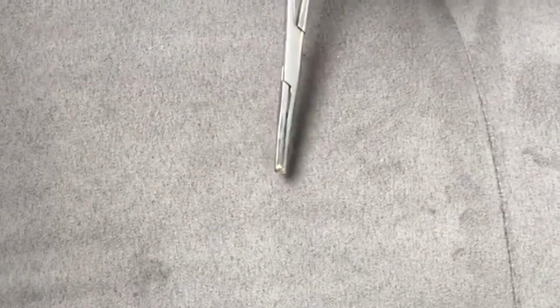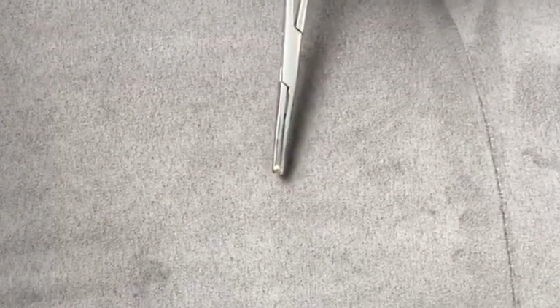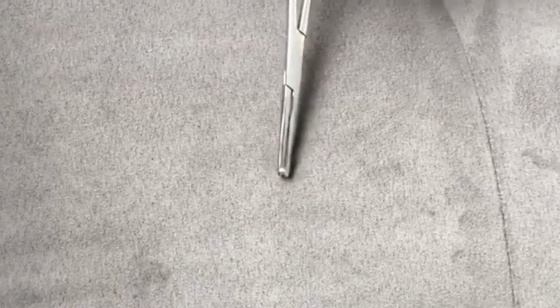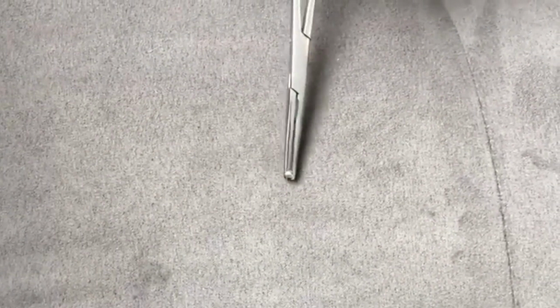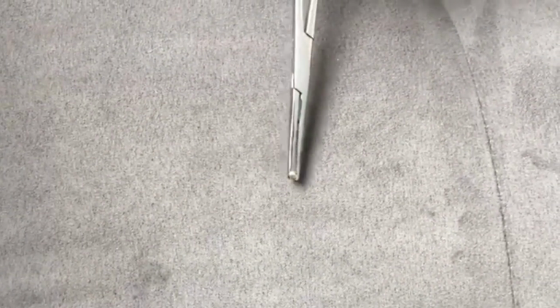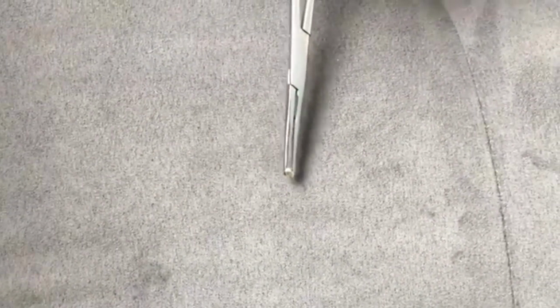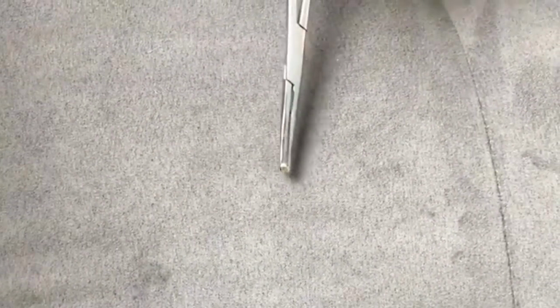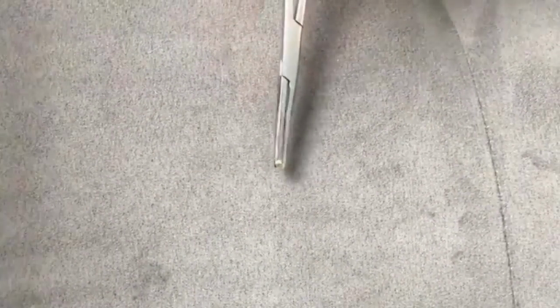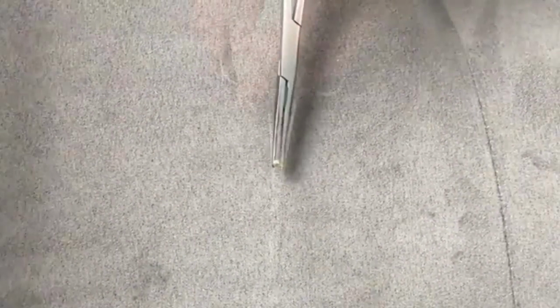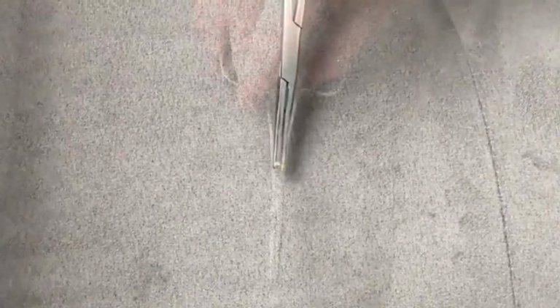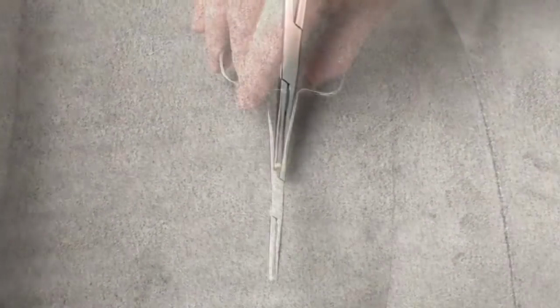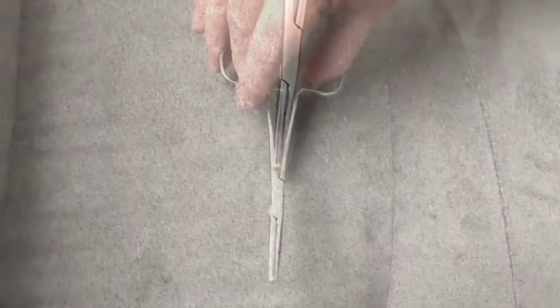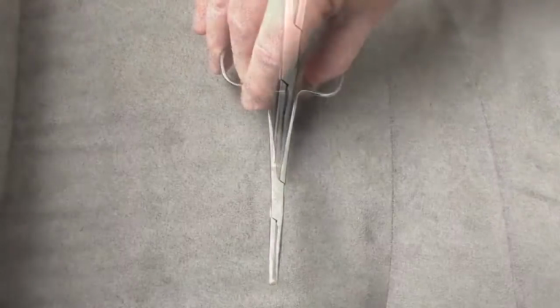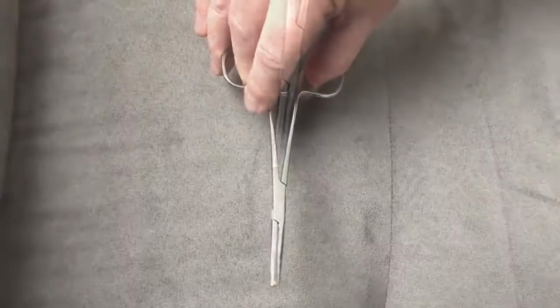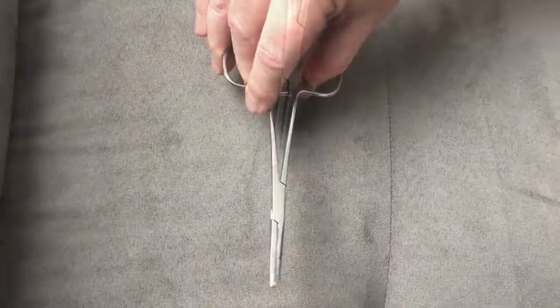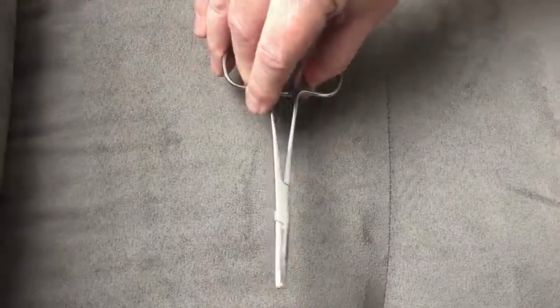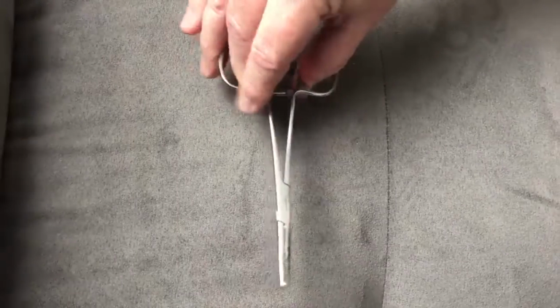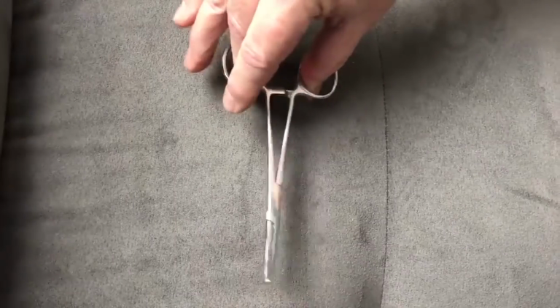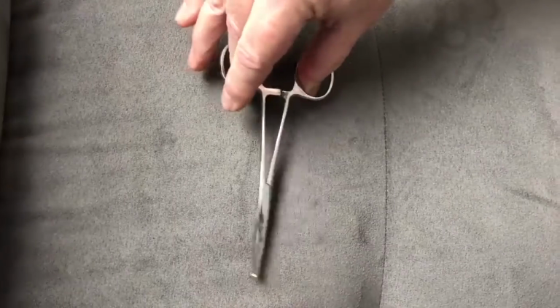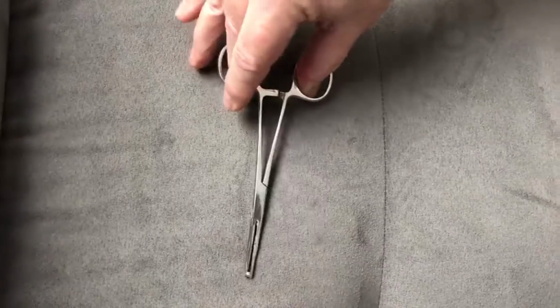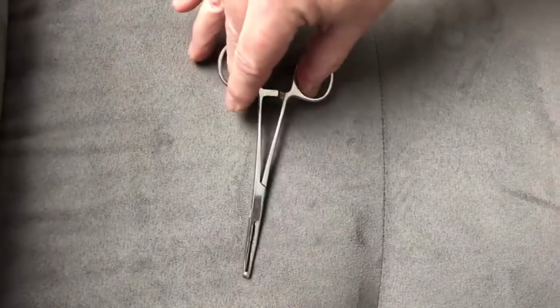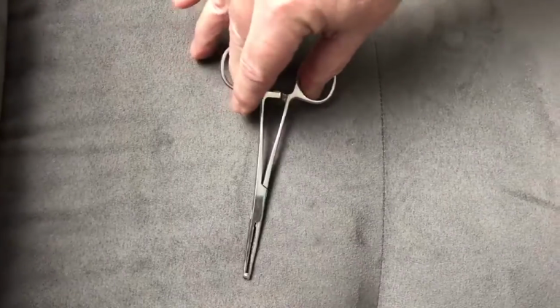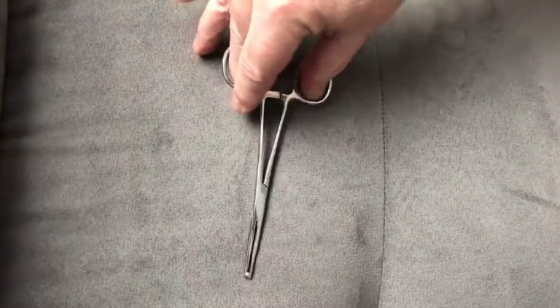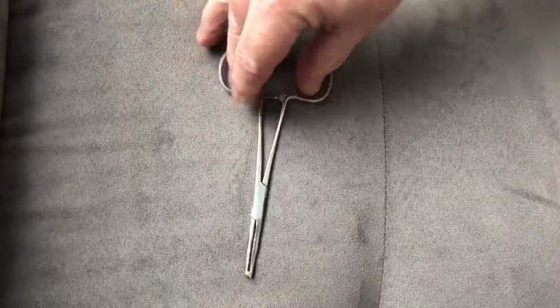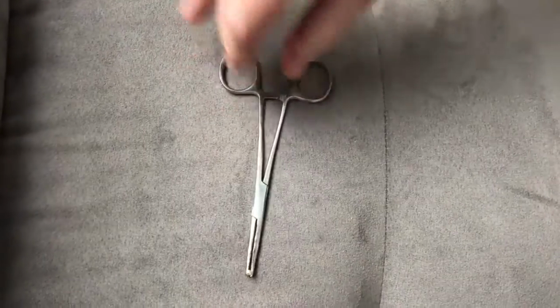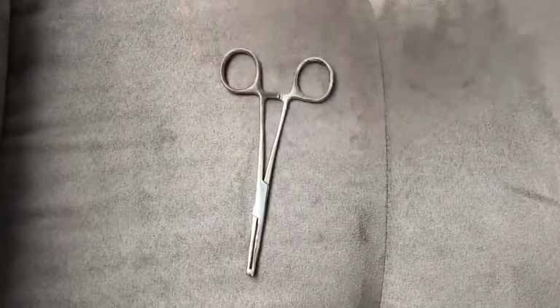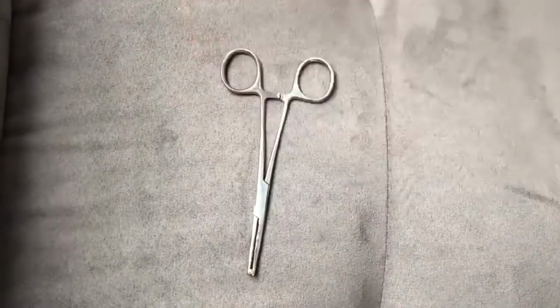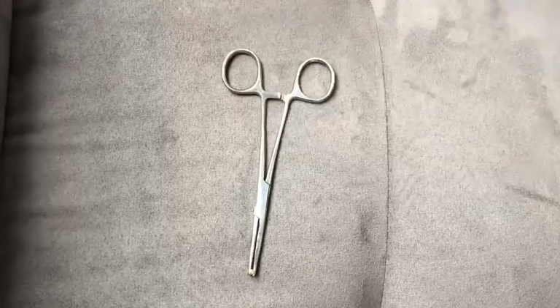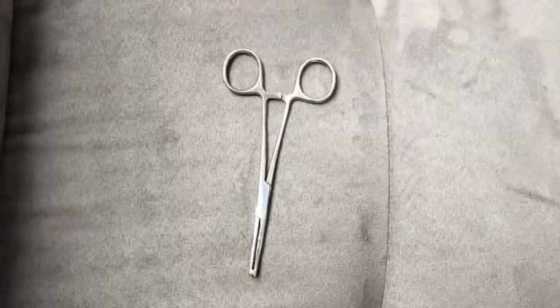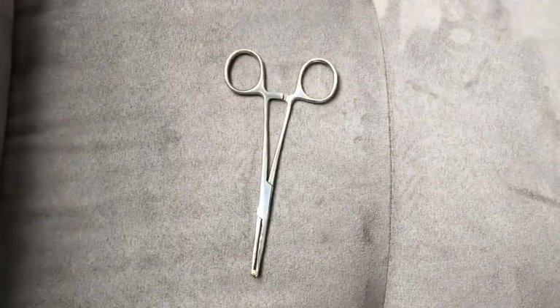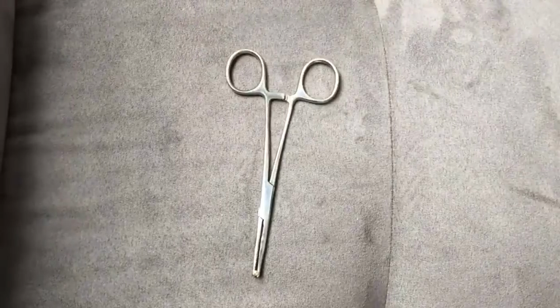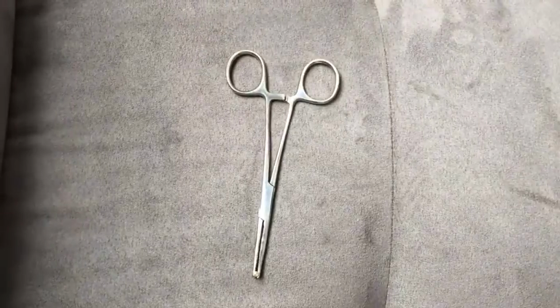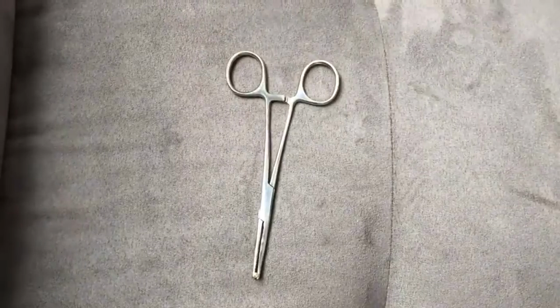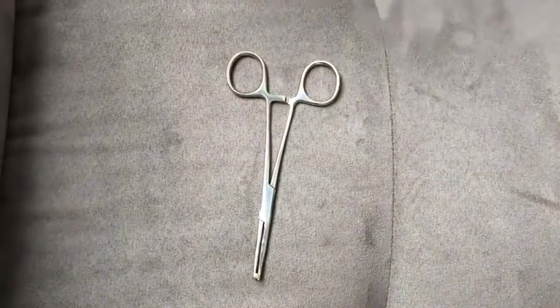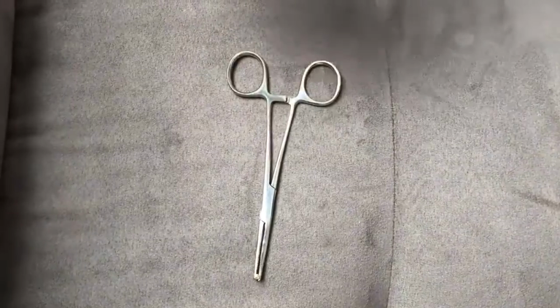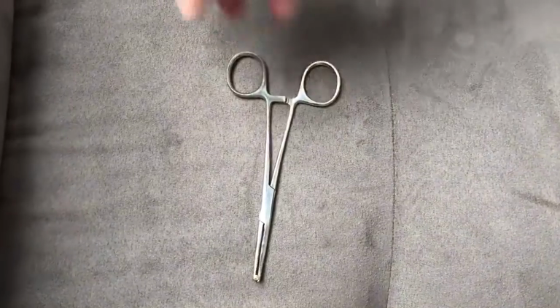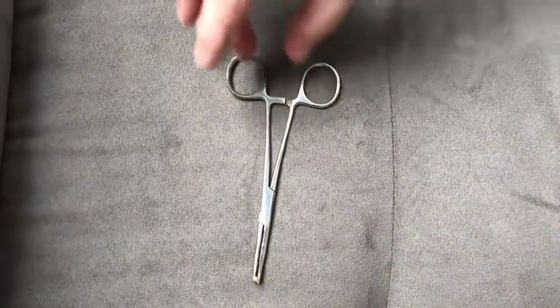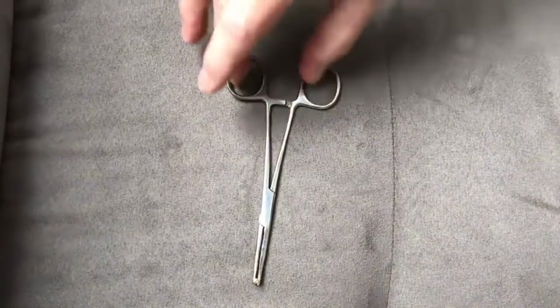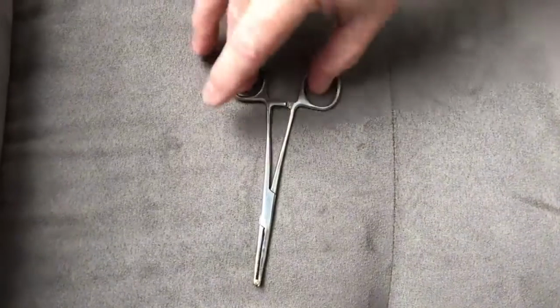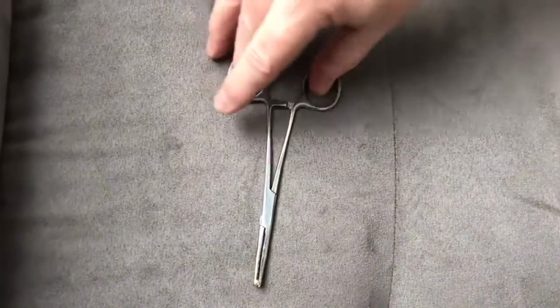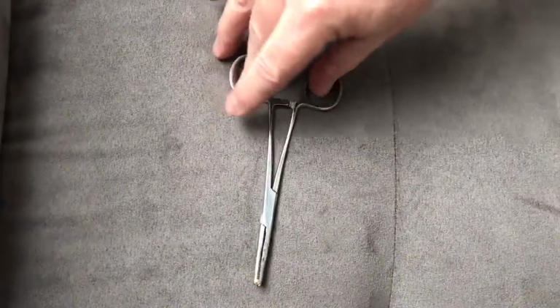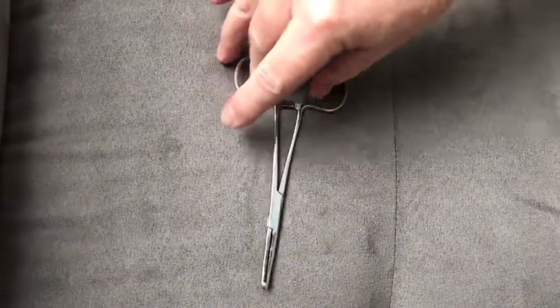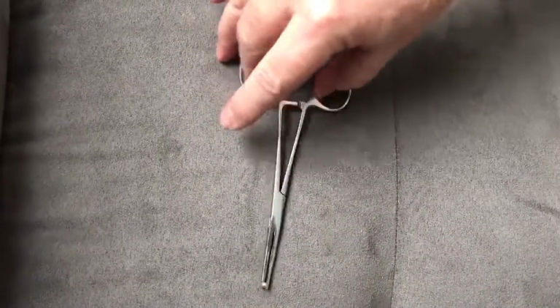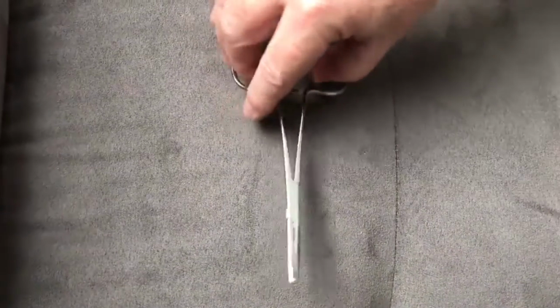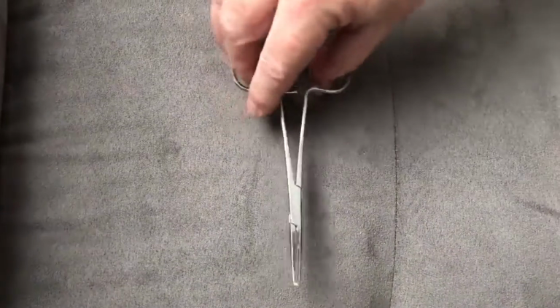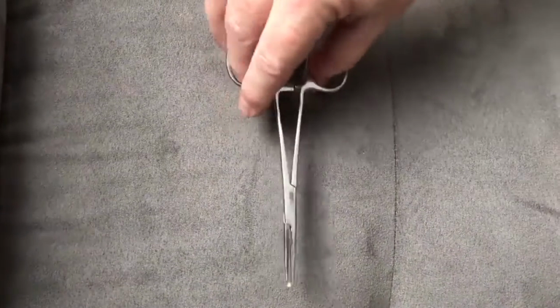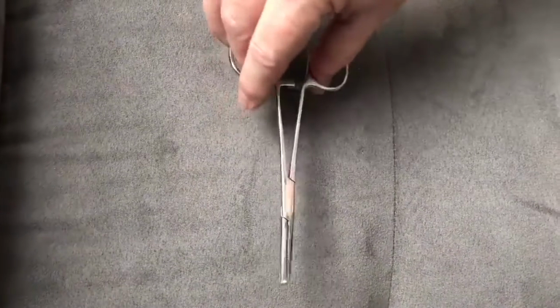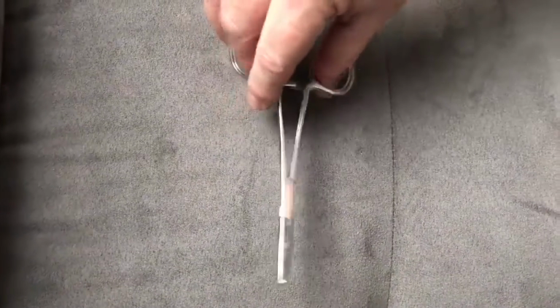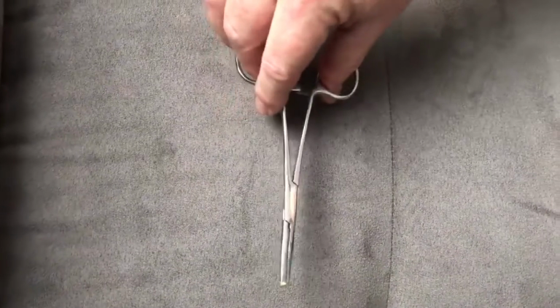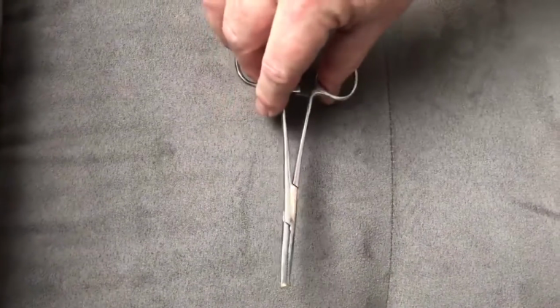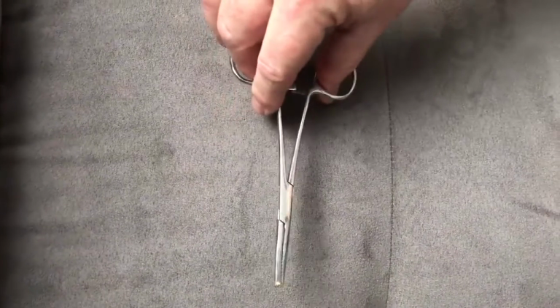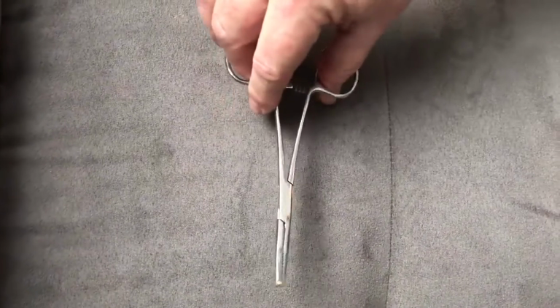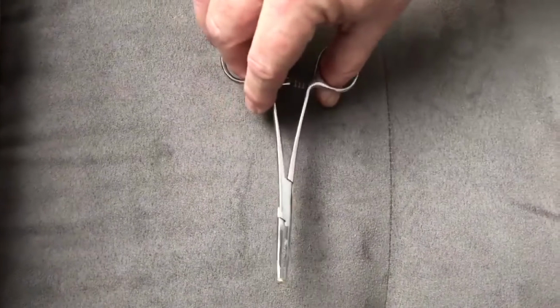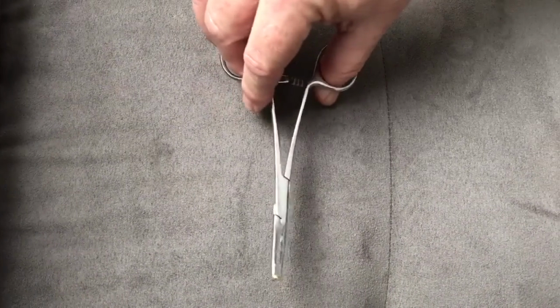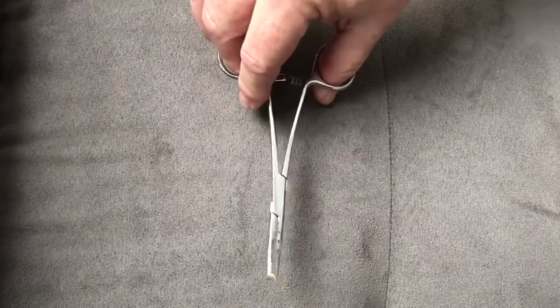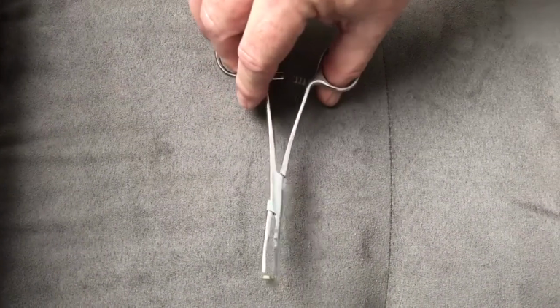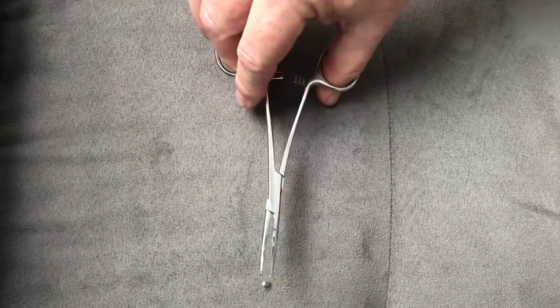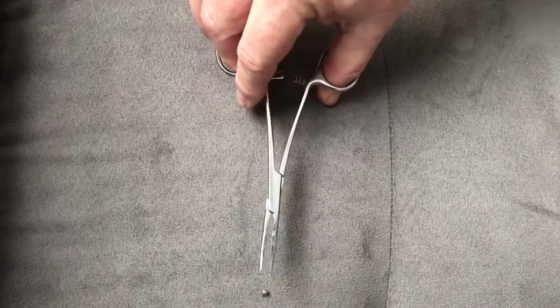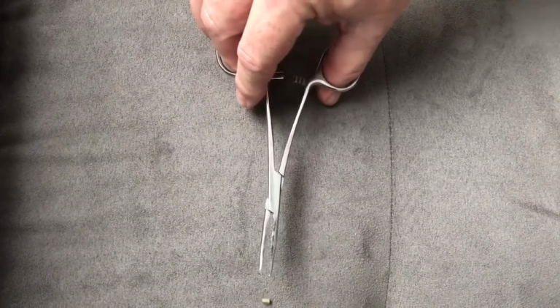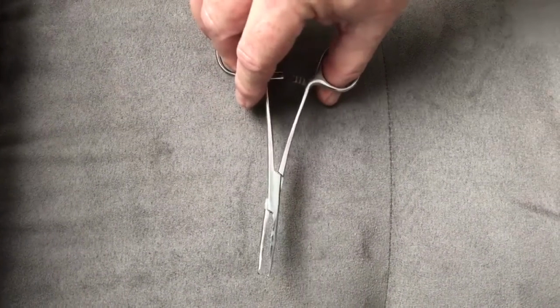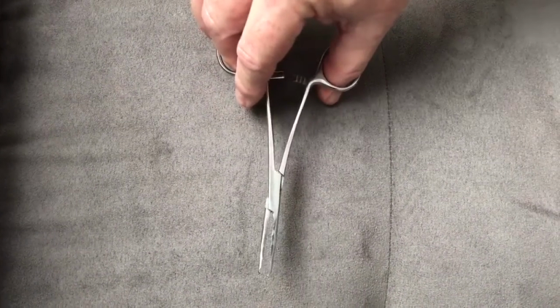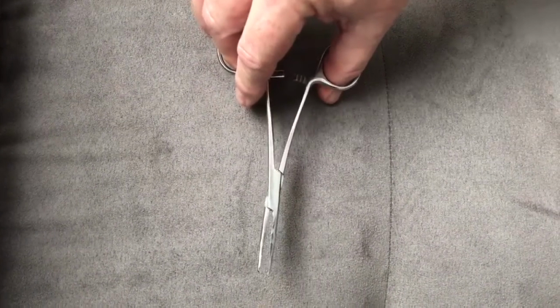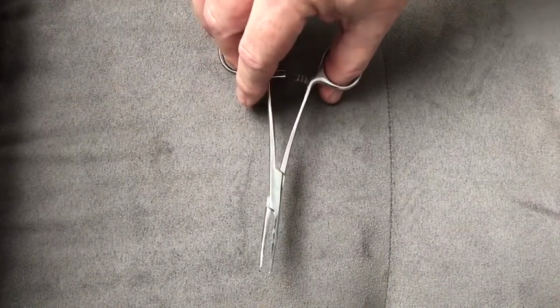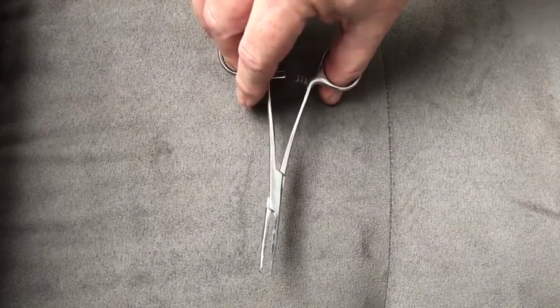The forceps will lock a pin into your grasp, hold it as long as you need, and easily release it when you're ready.